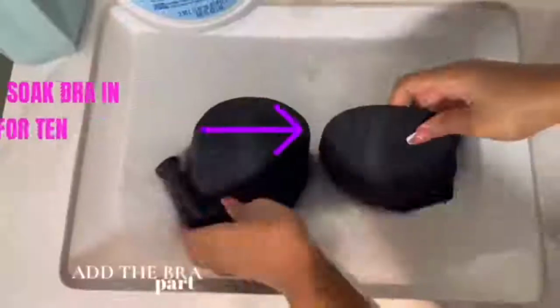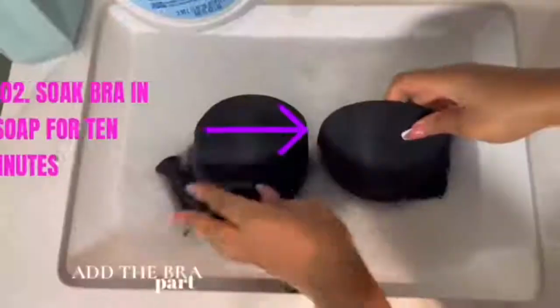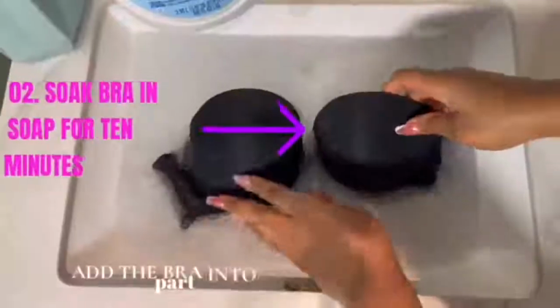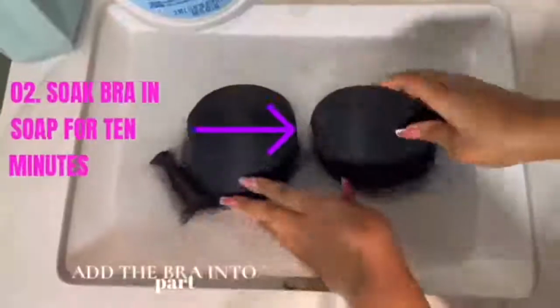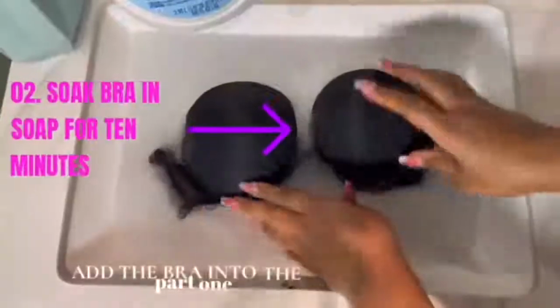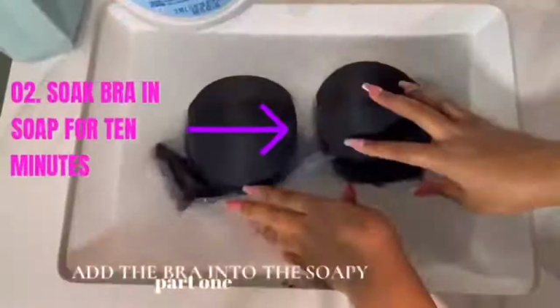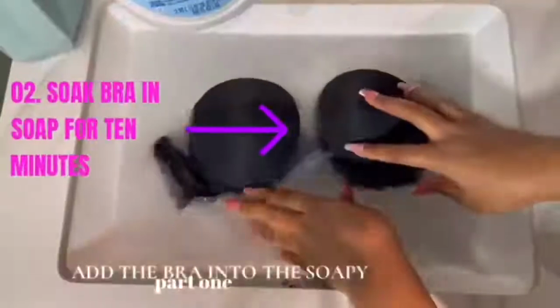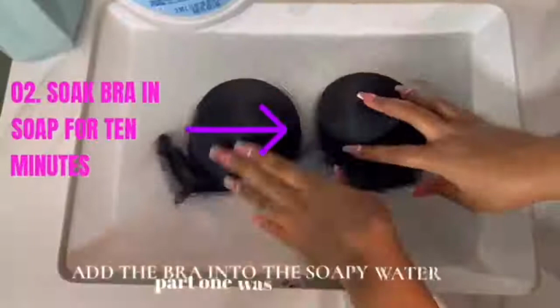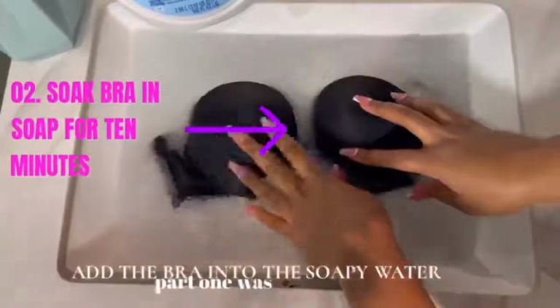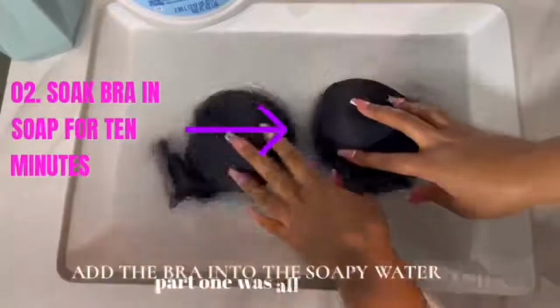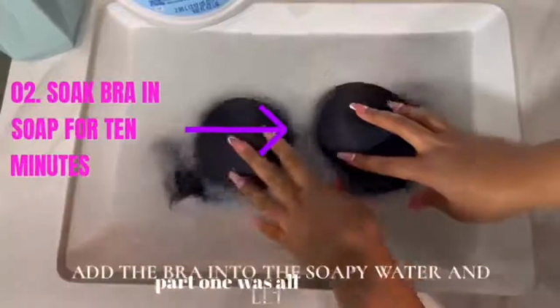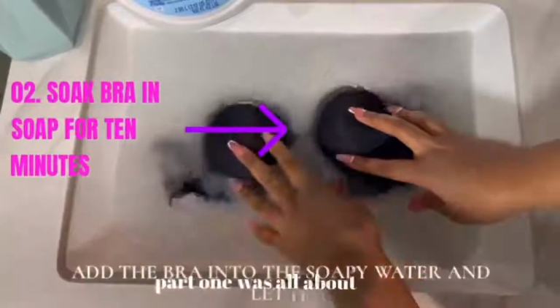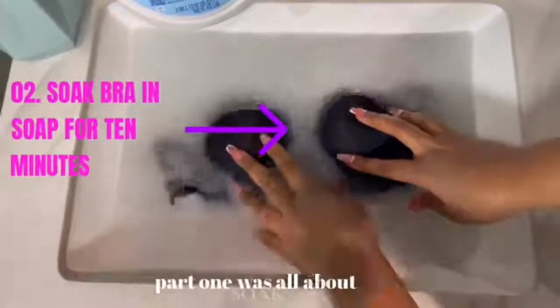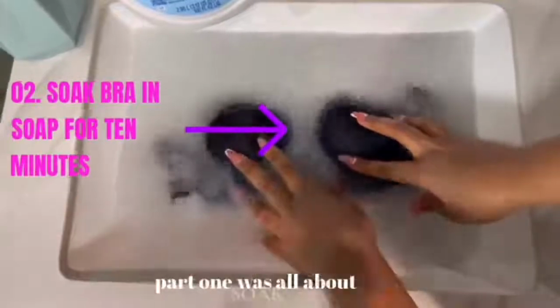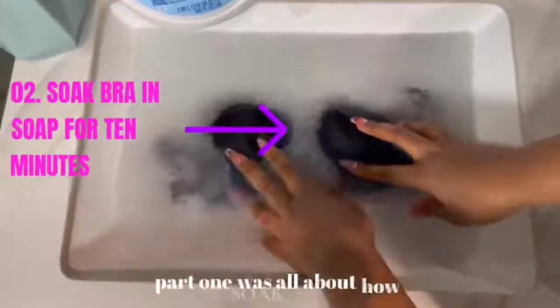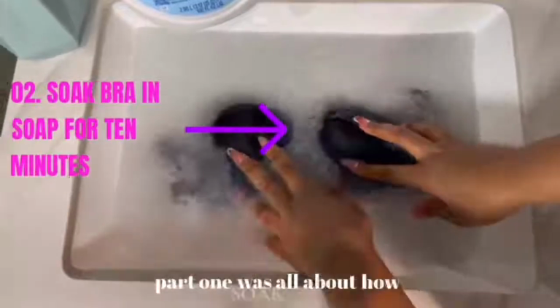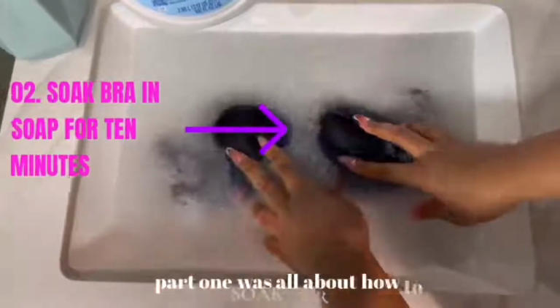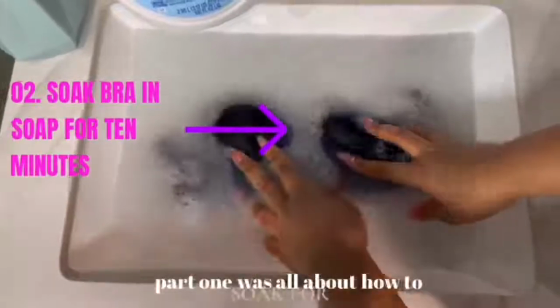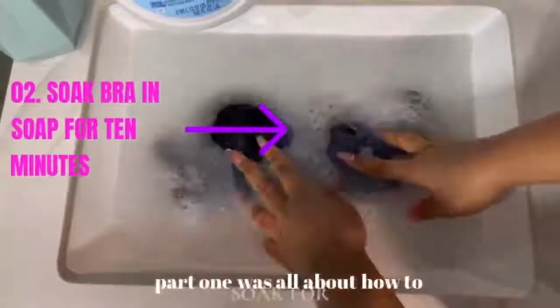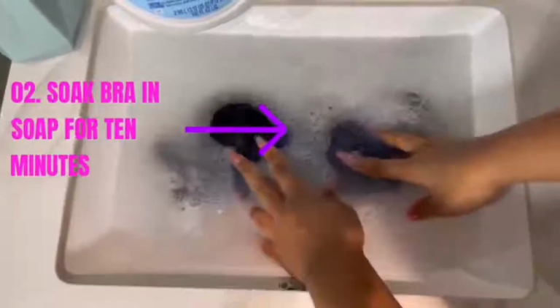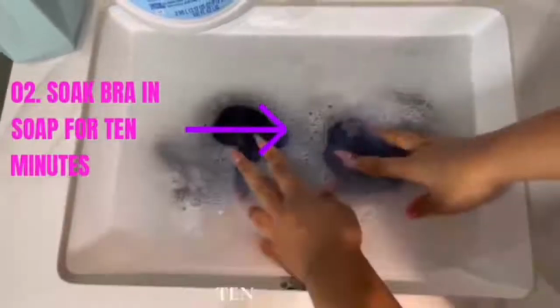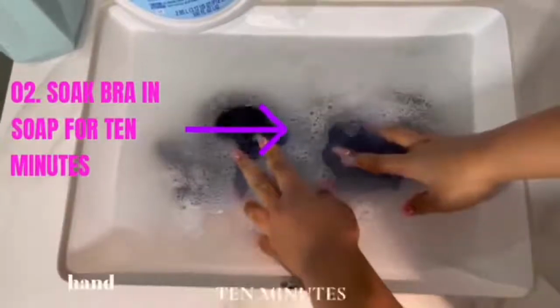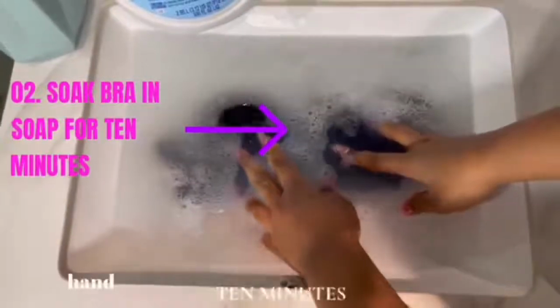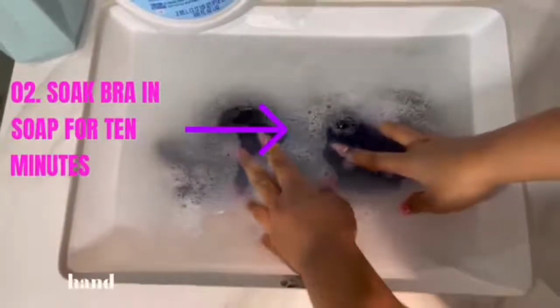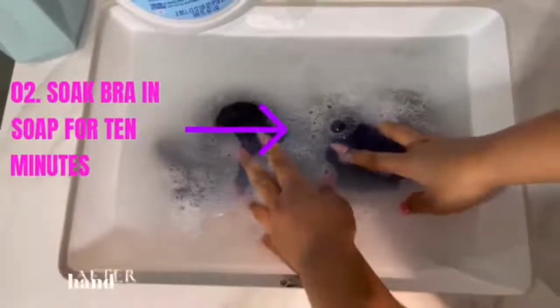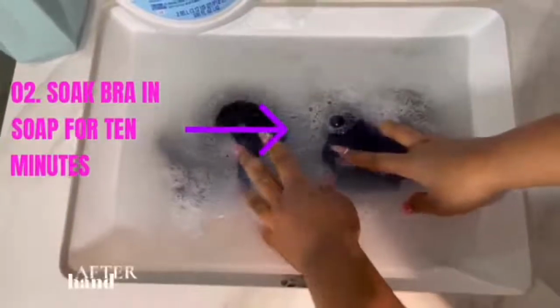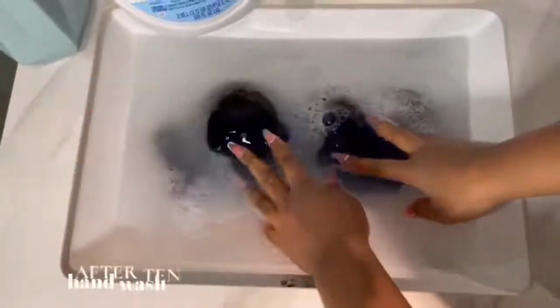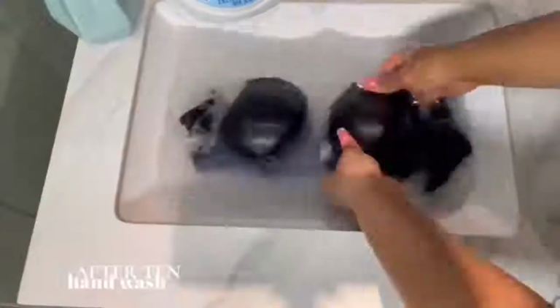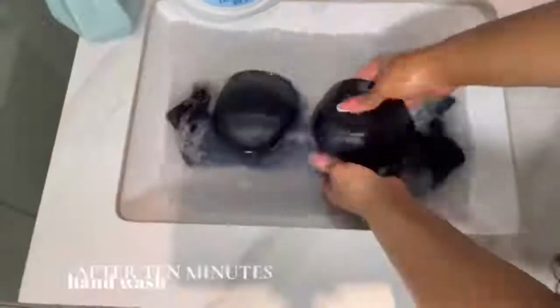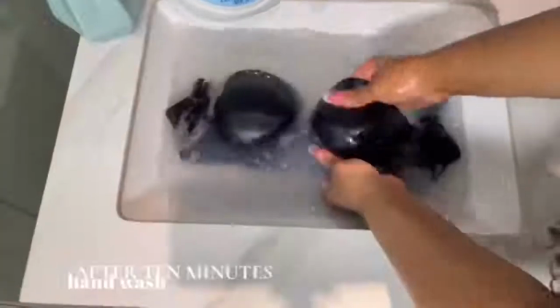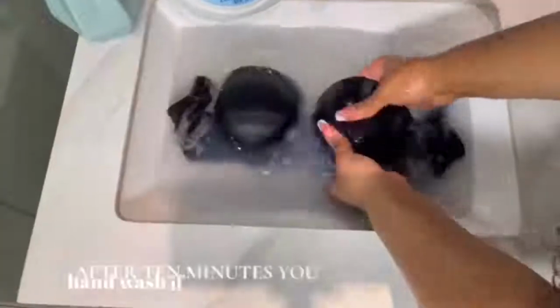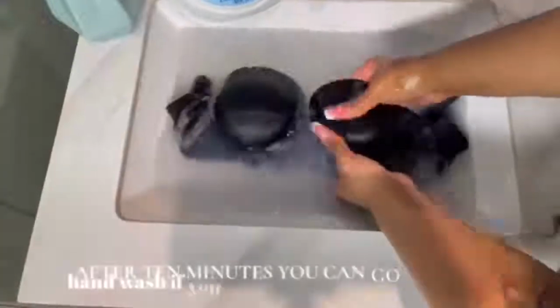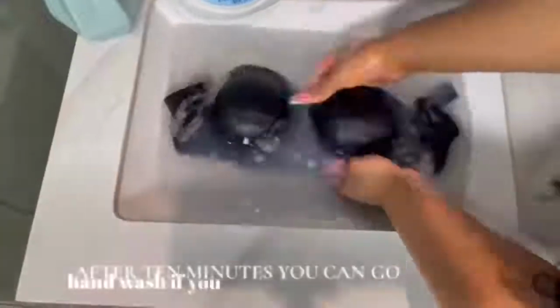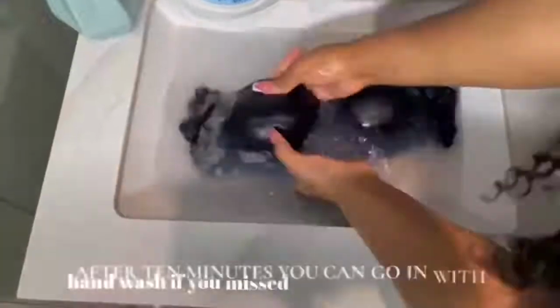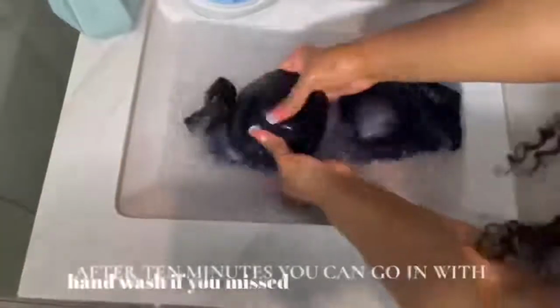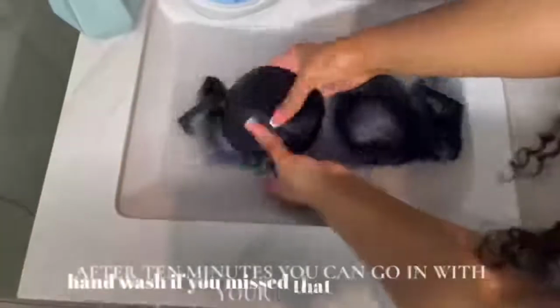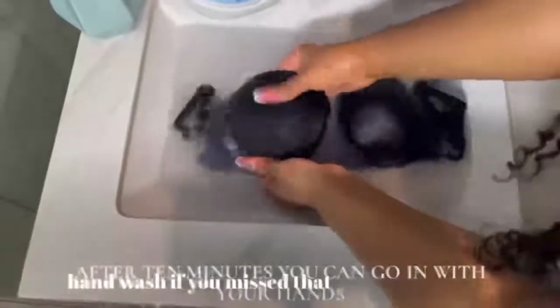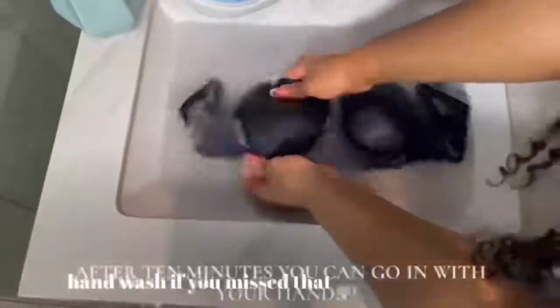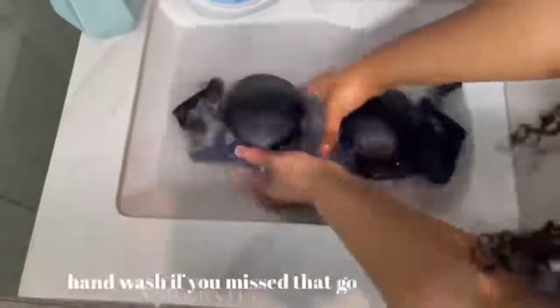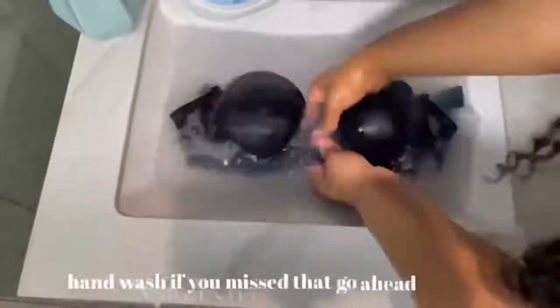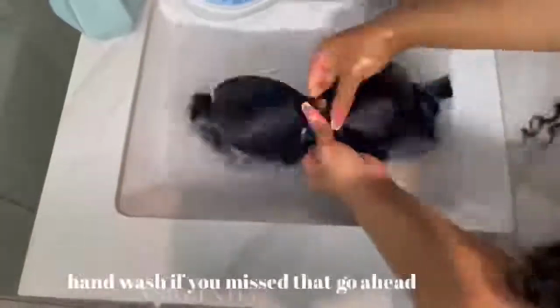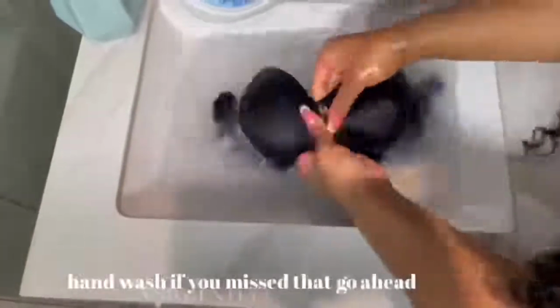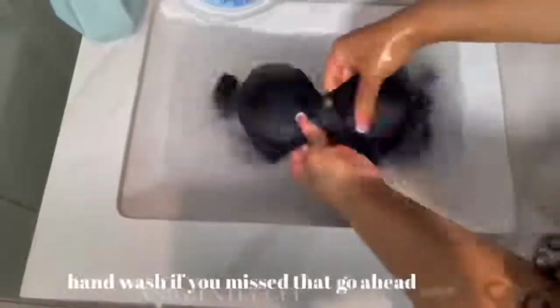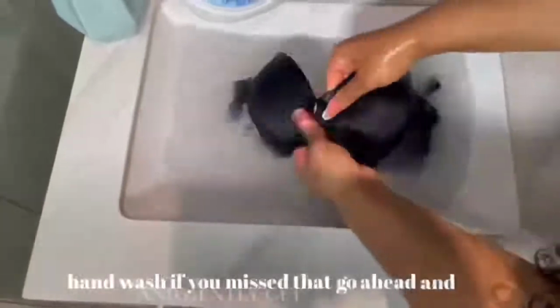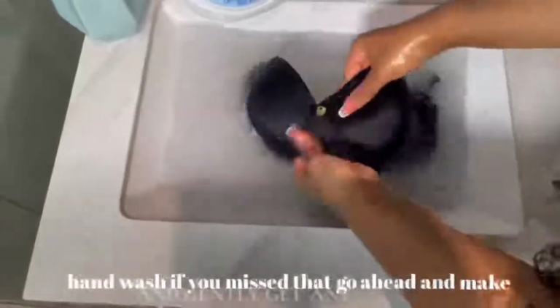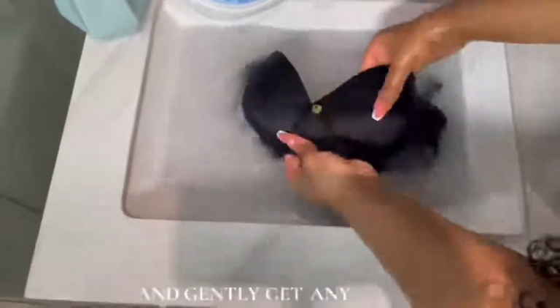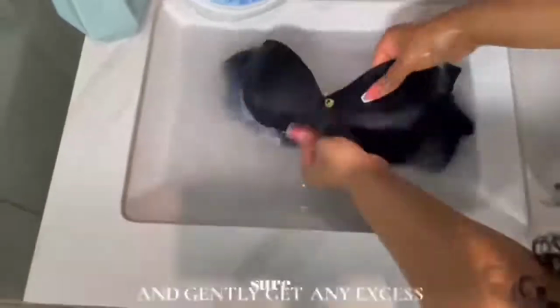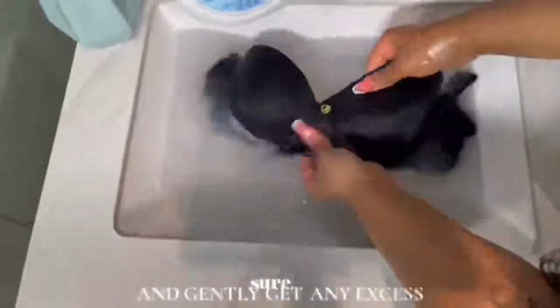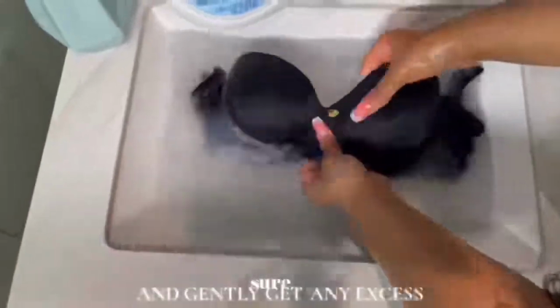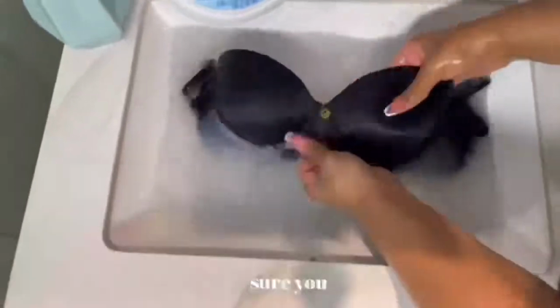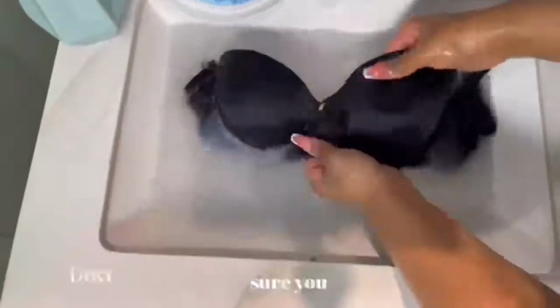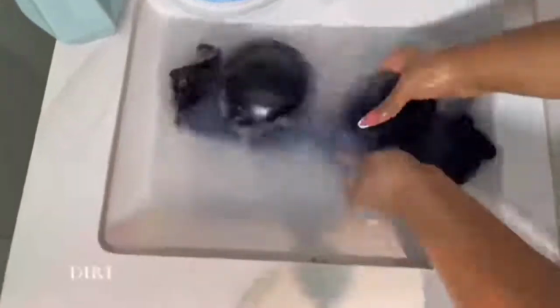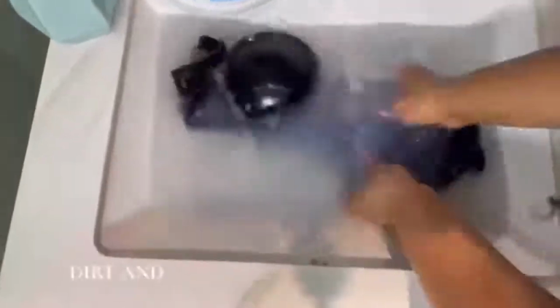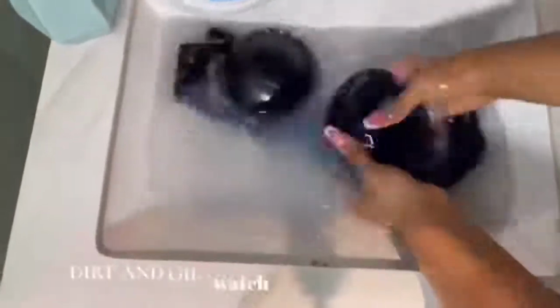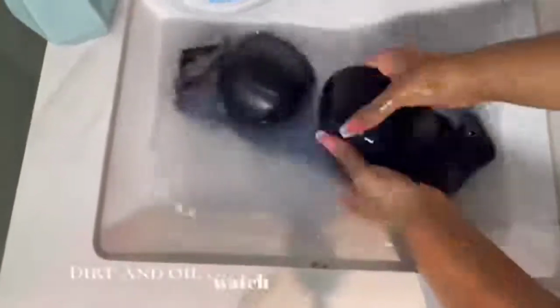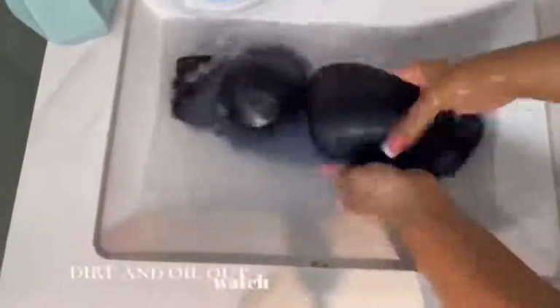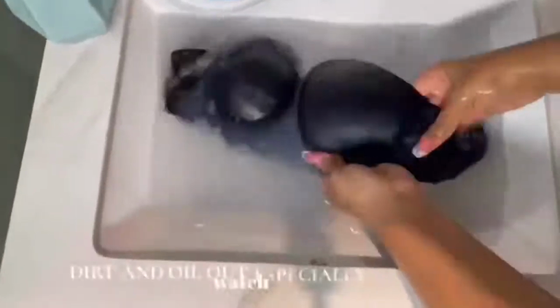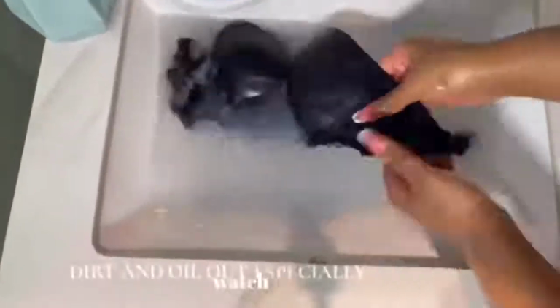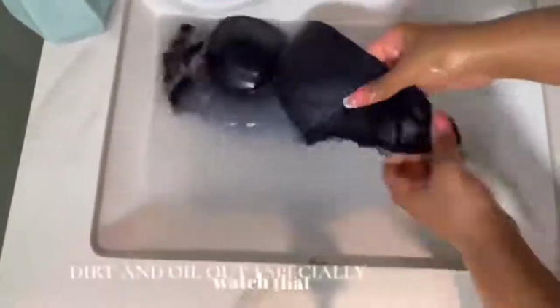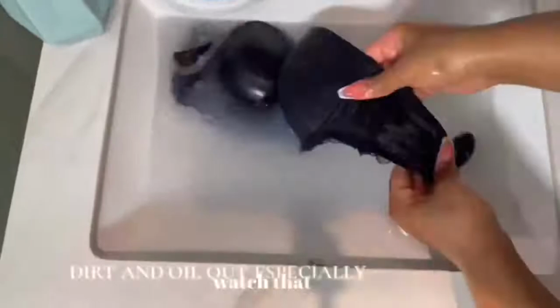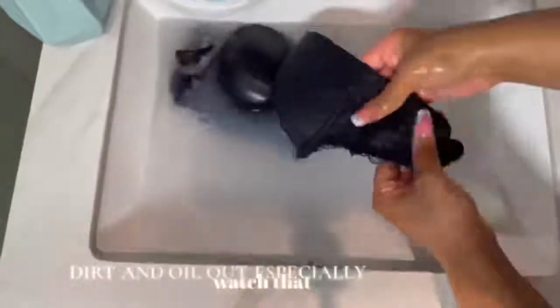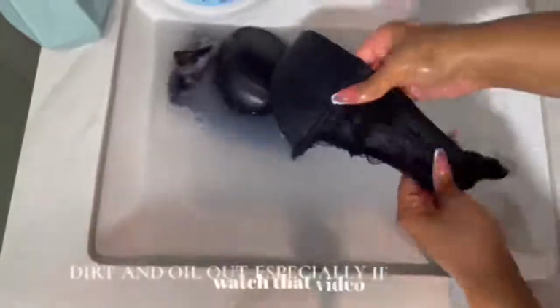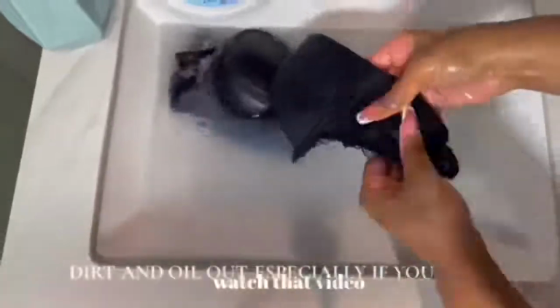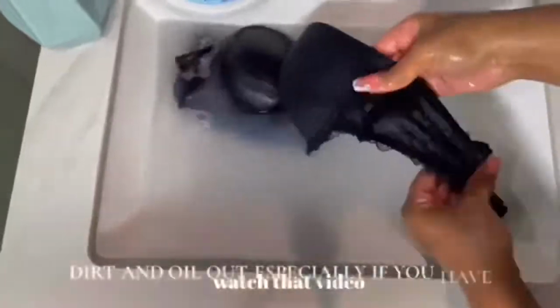Part 1 was all about how to hand wash. If you missed that, go ahead and make sure you watch that video.